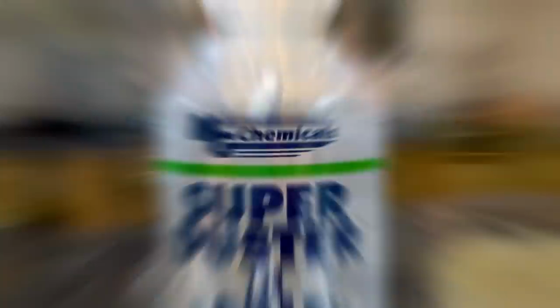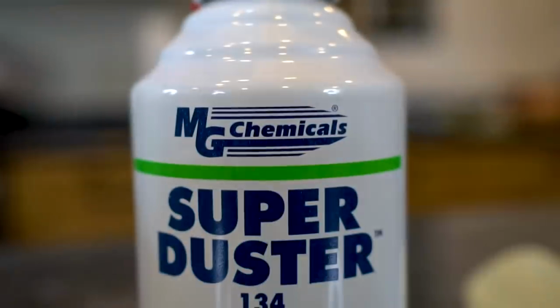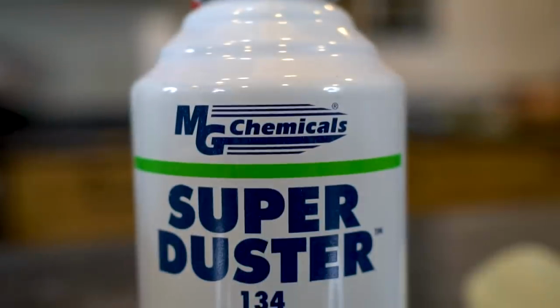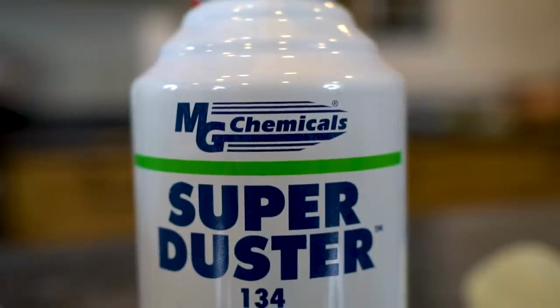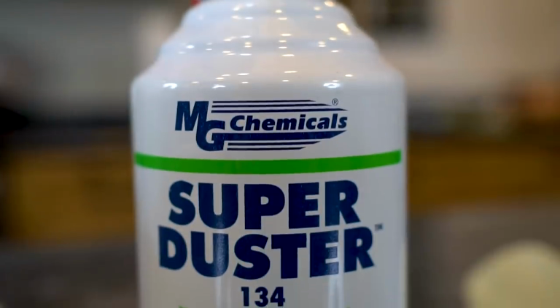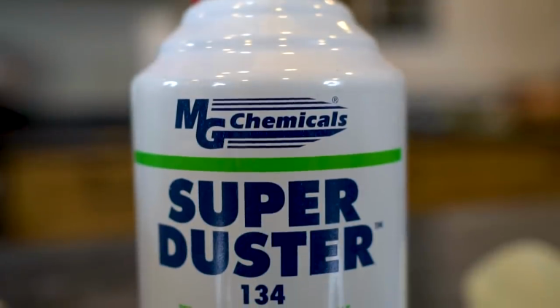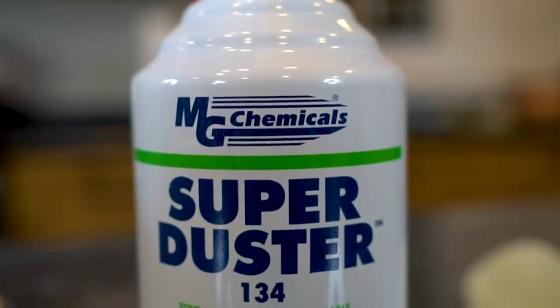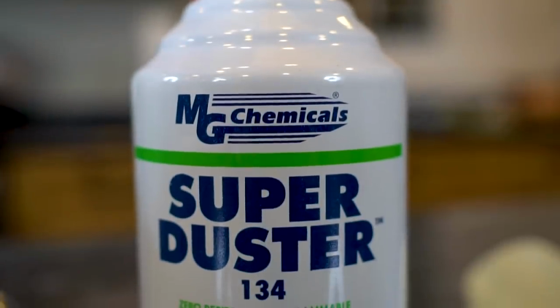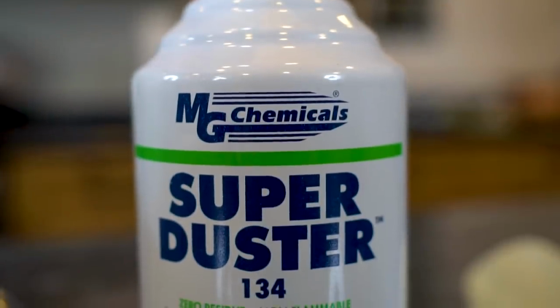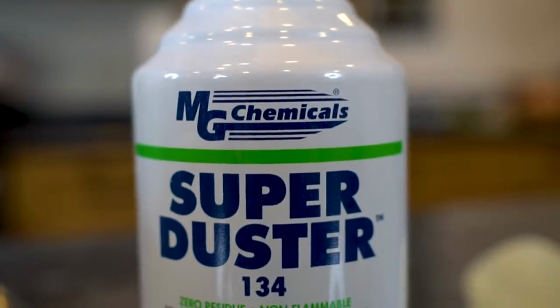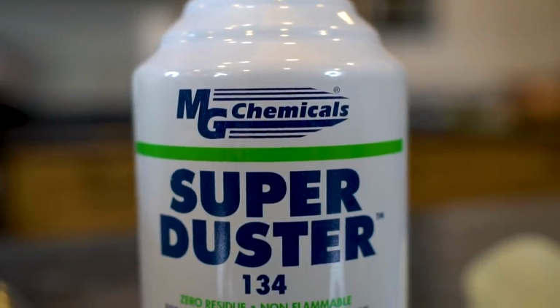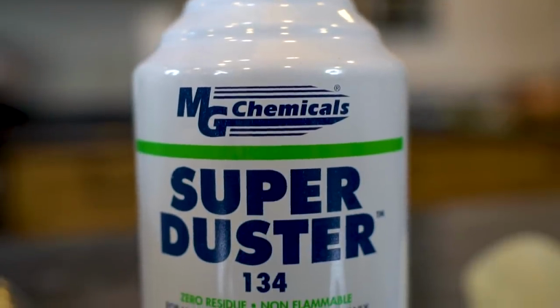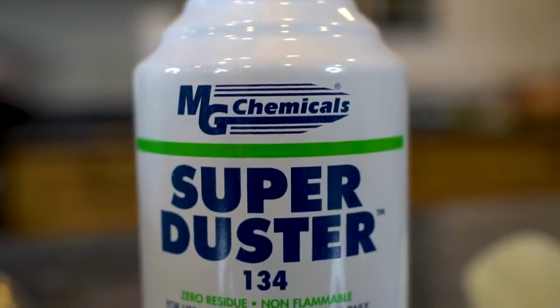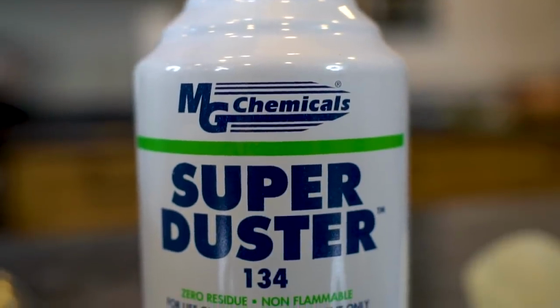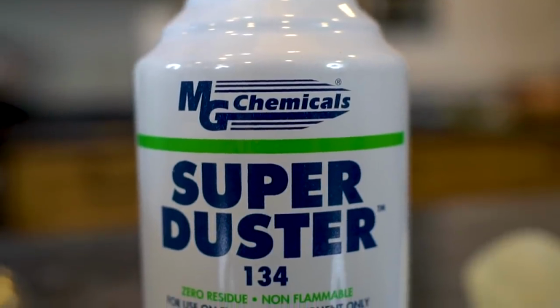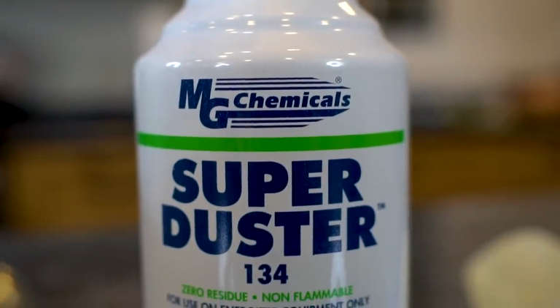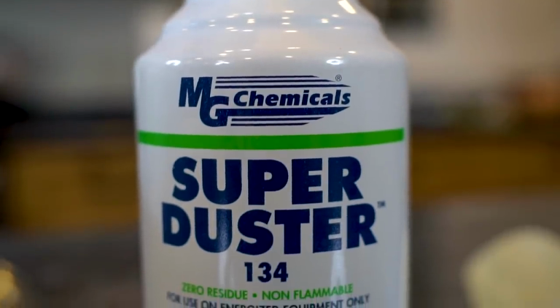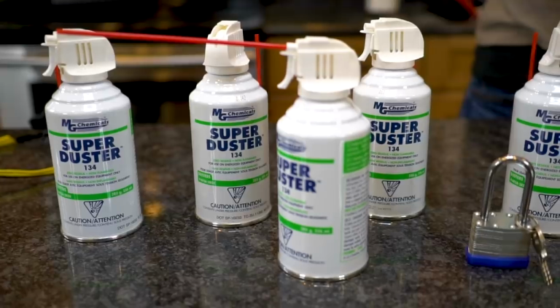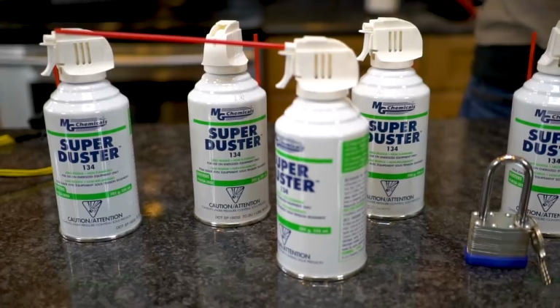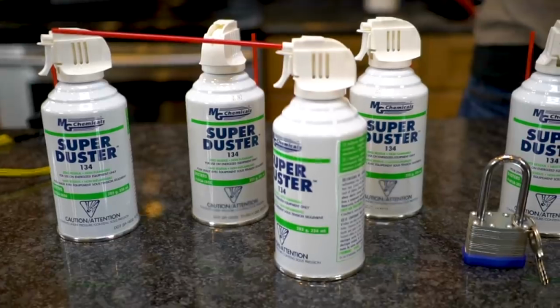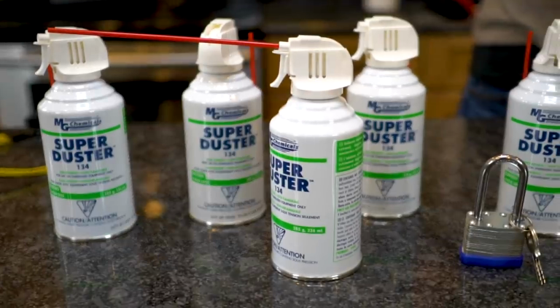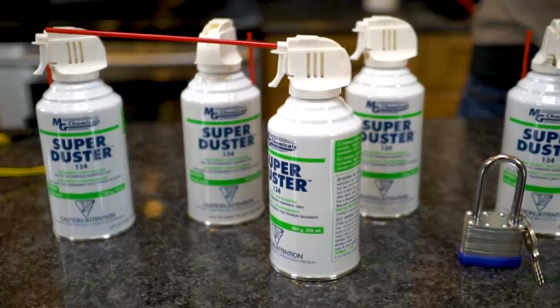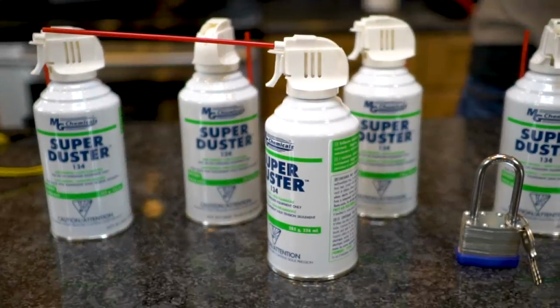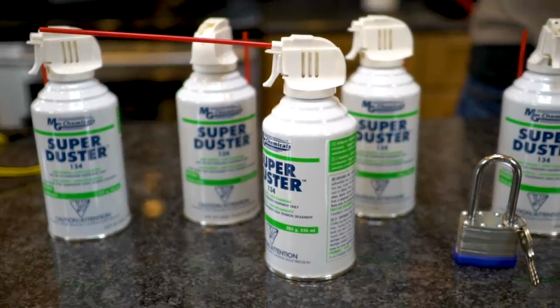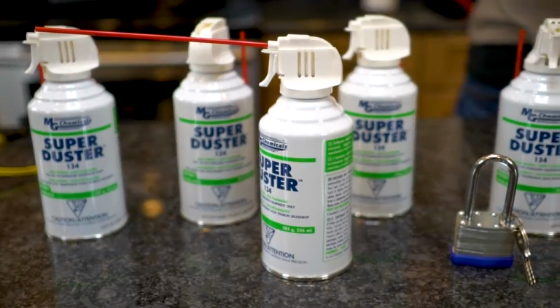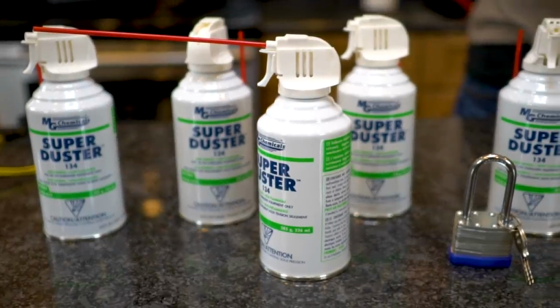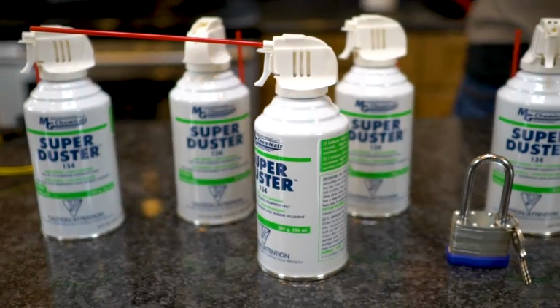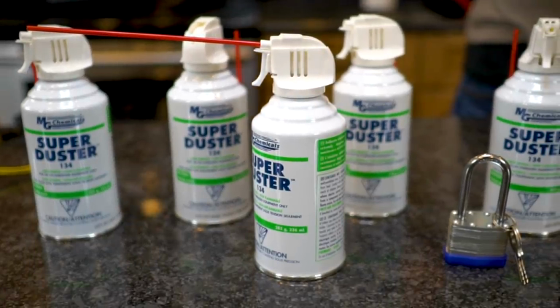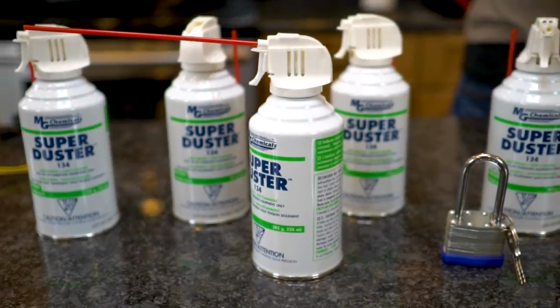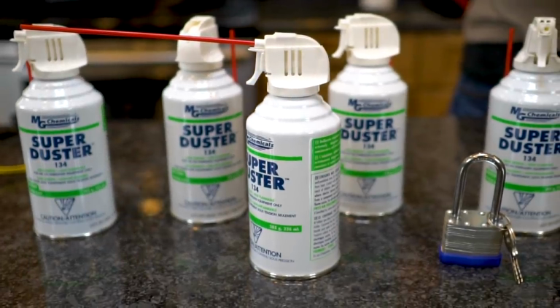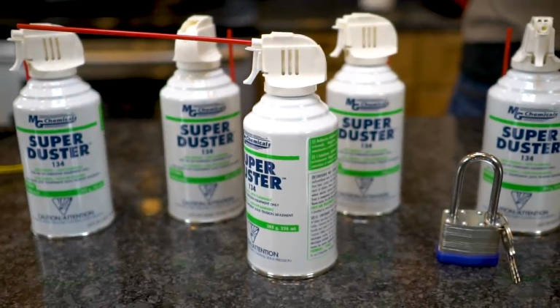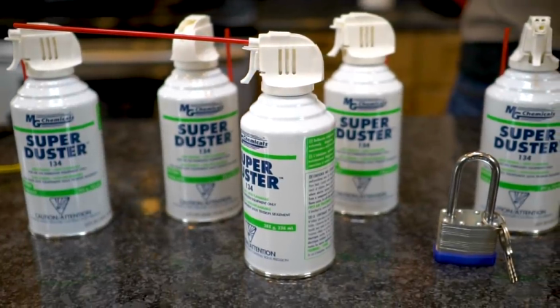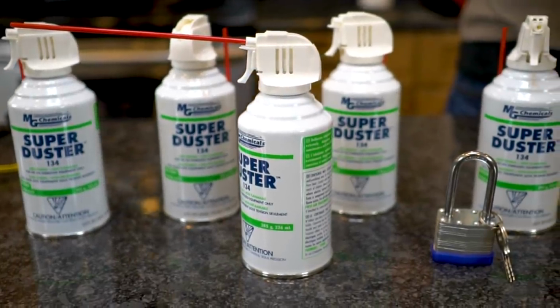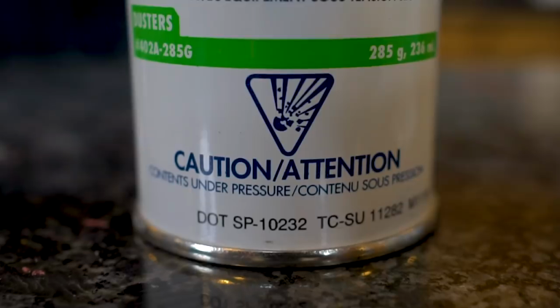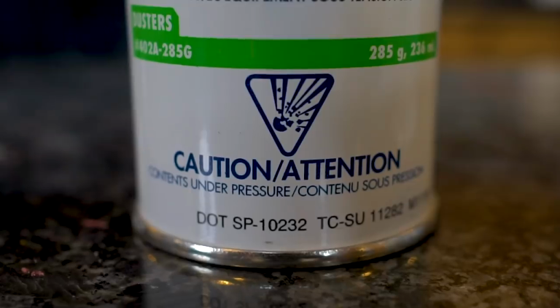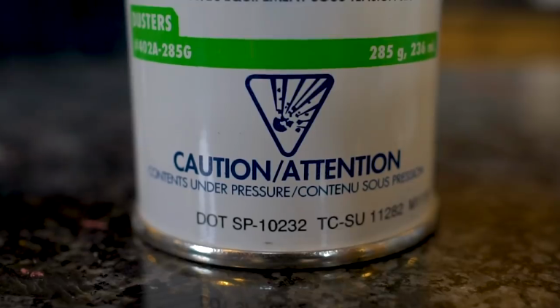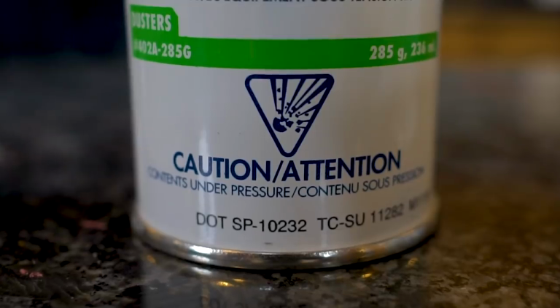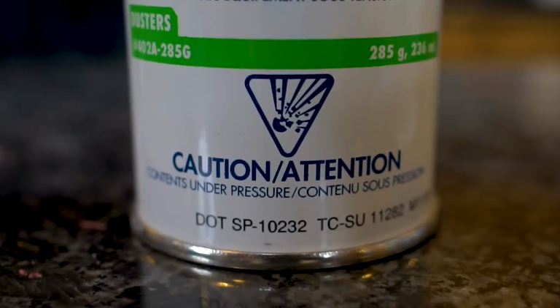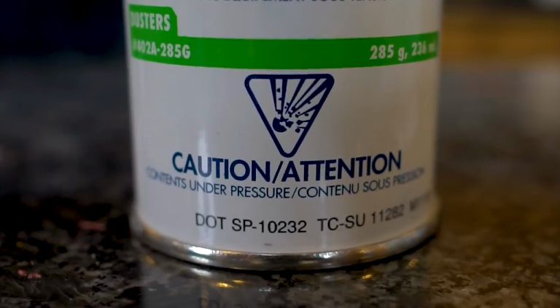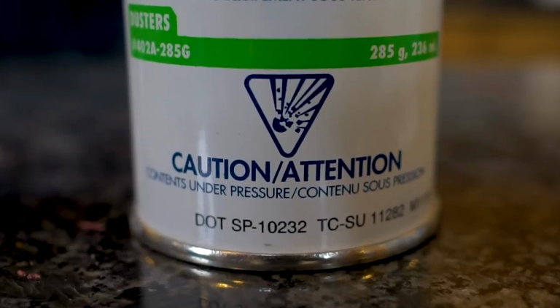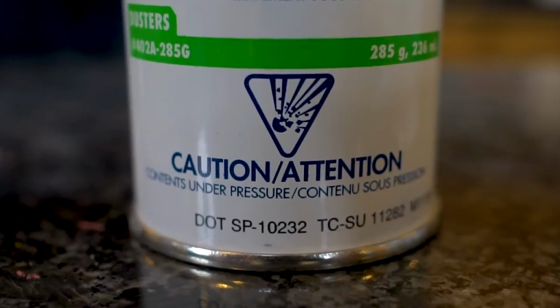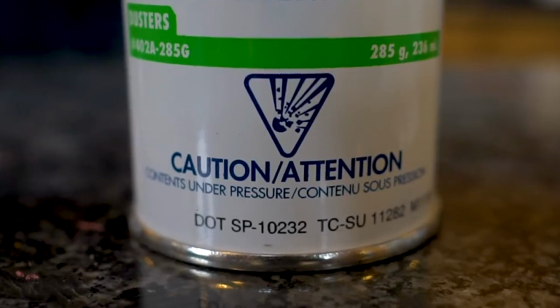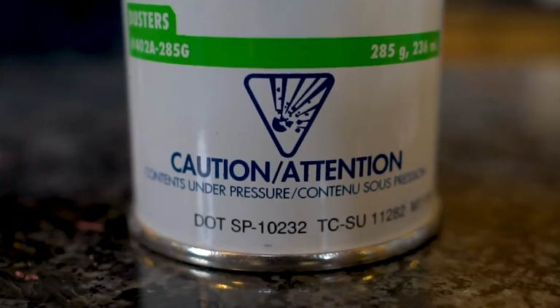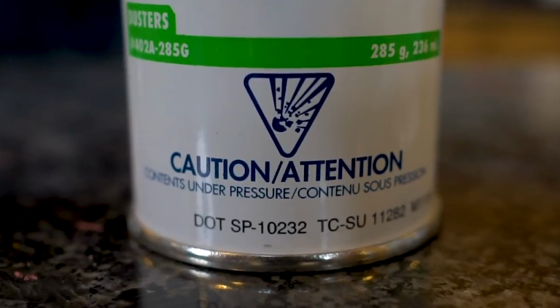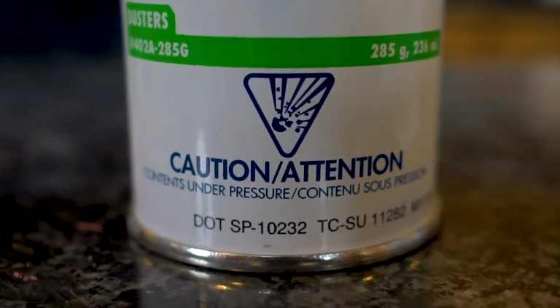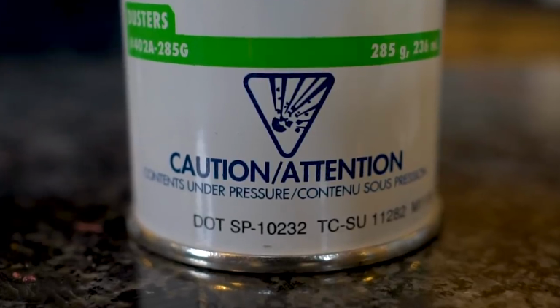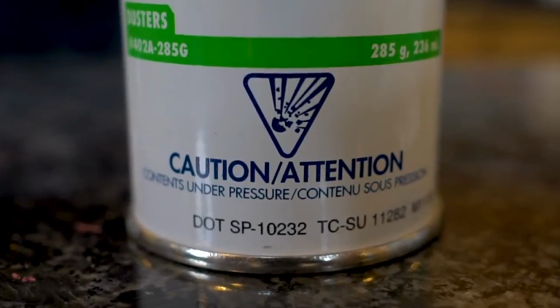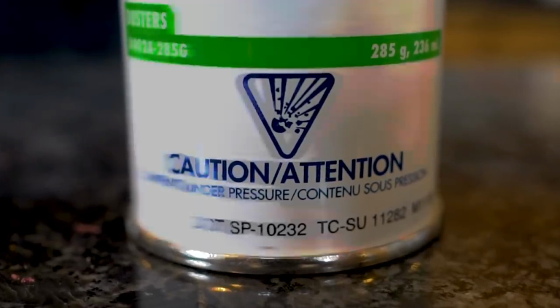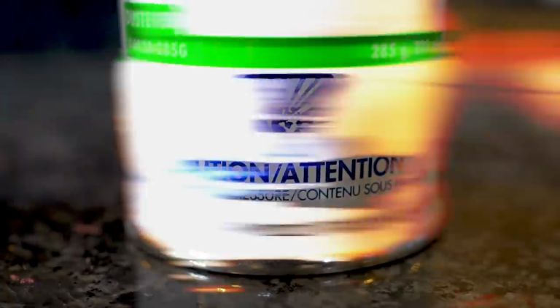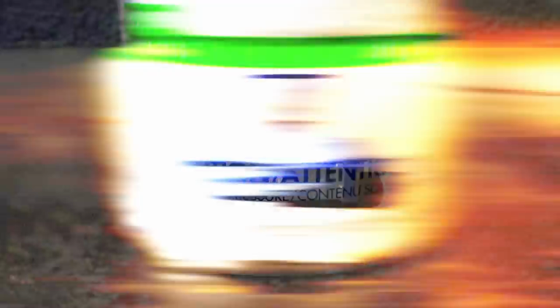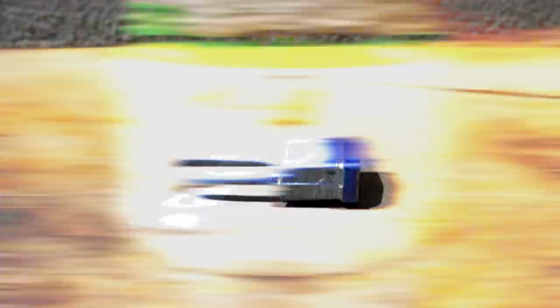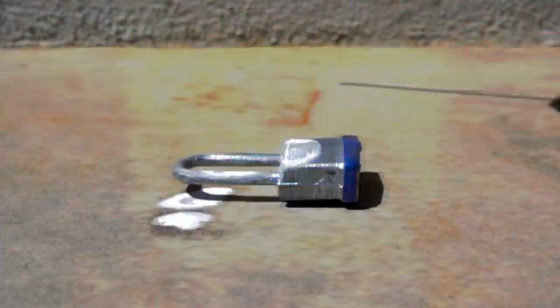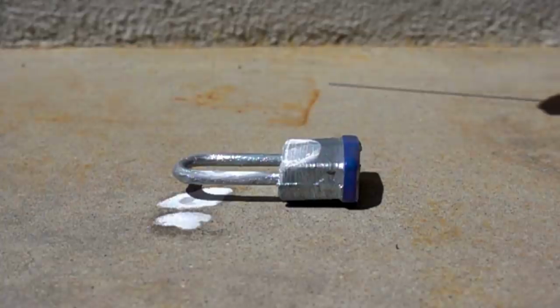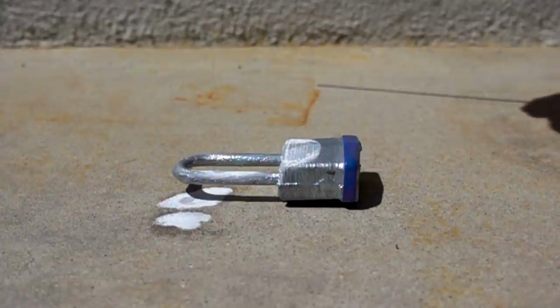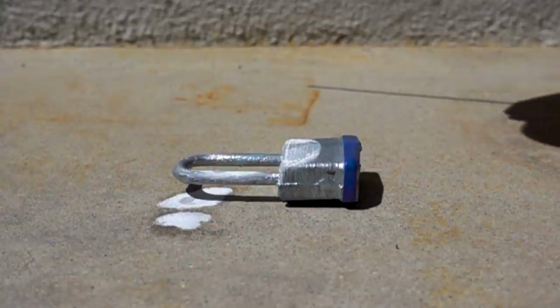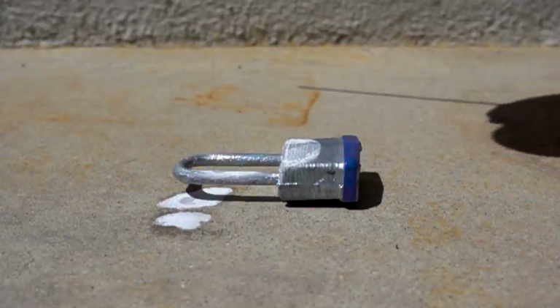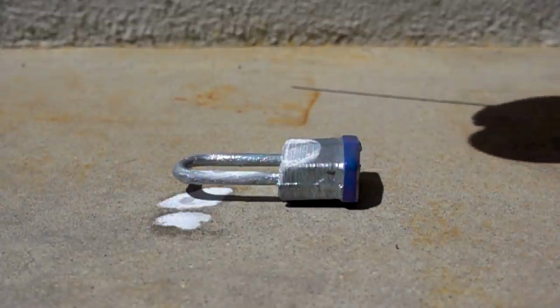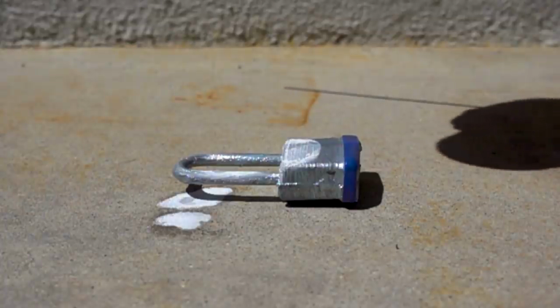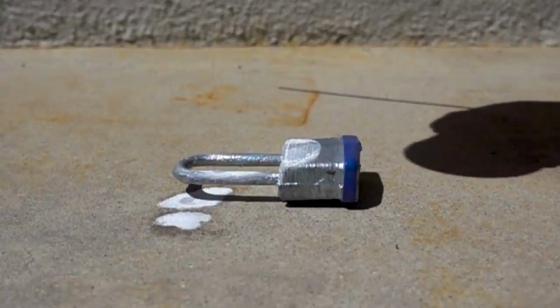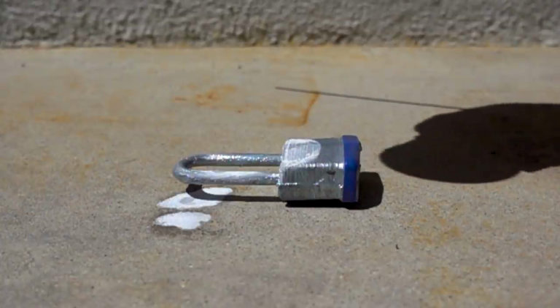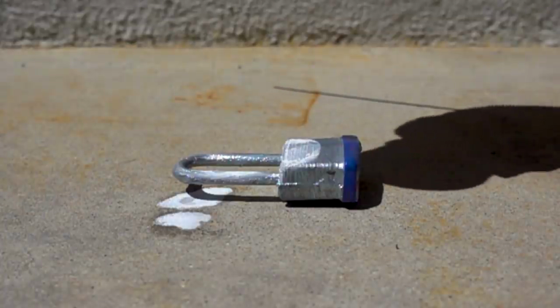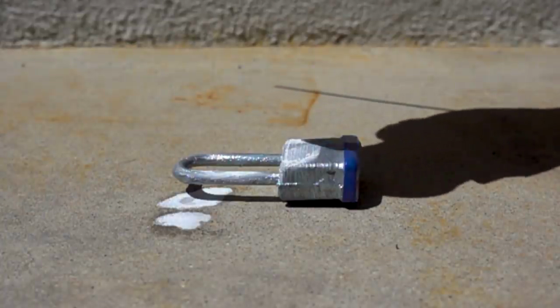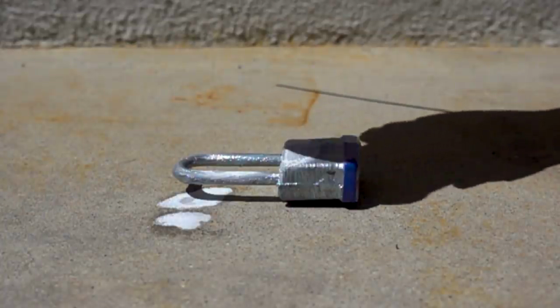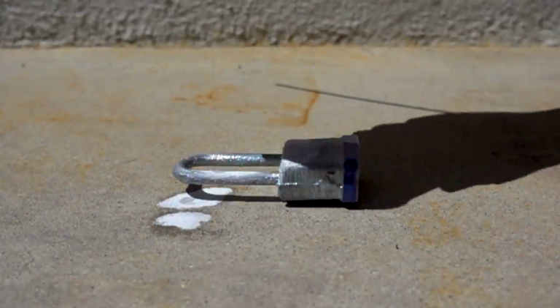In today's video we are taking a look at canned air: what are they actually used for, what can they be used for, and testing a few popular myths.